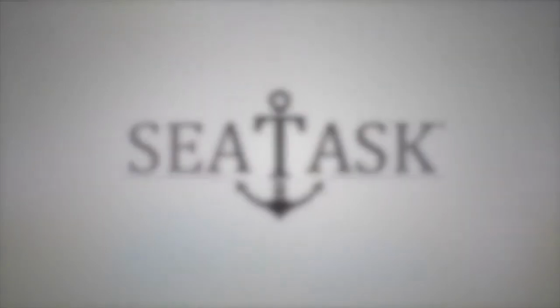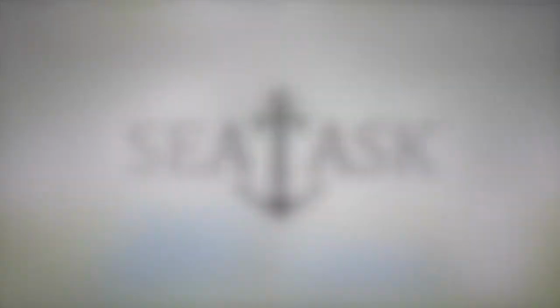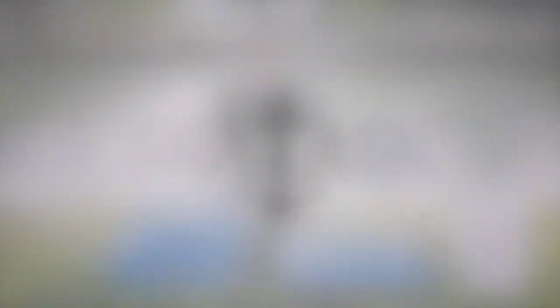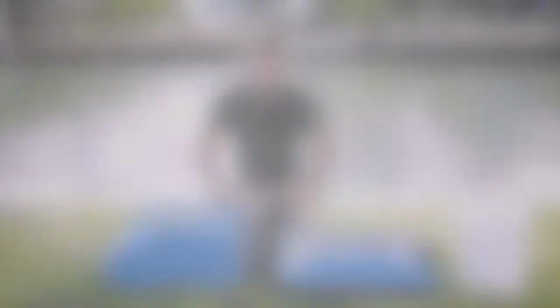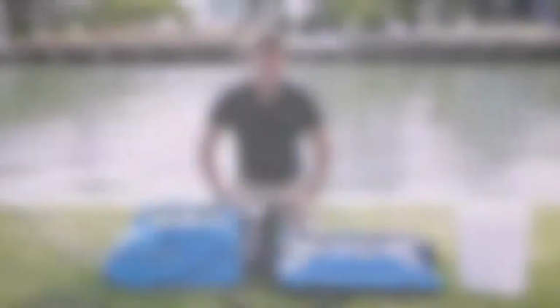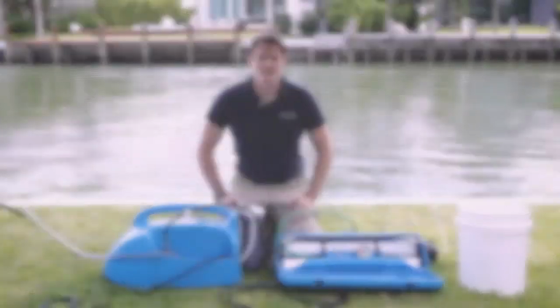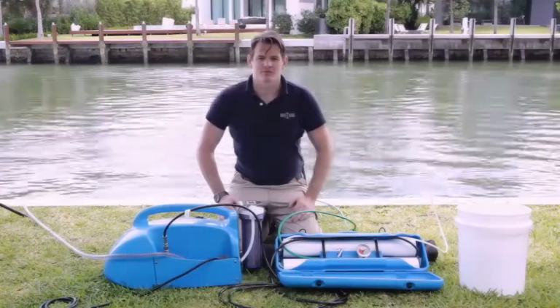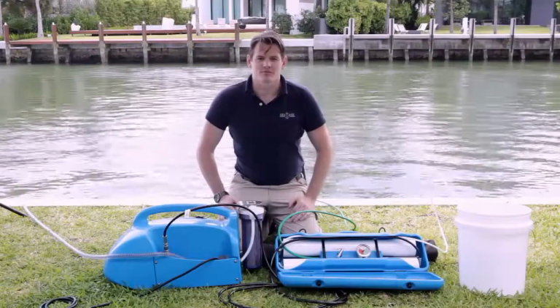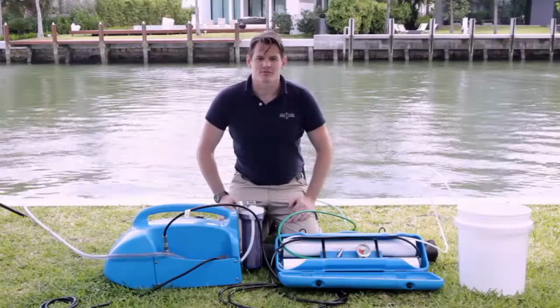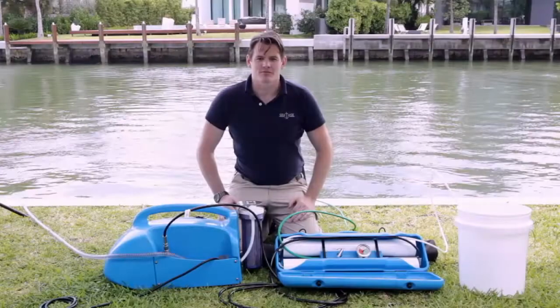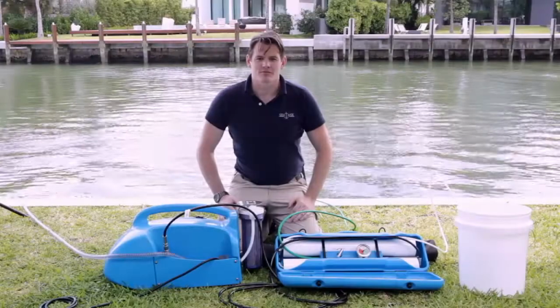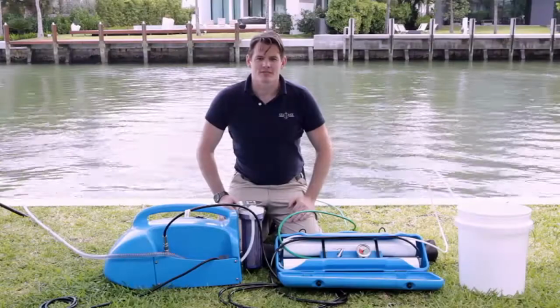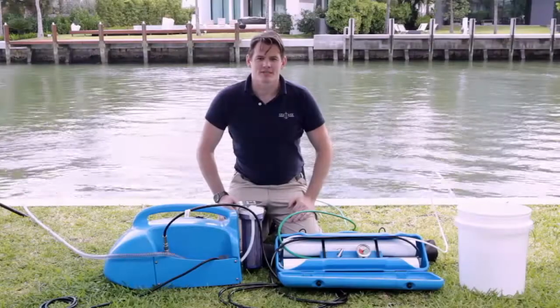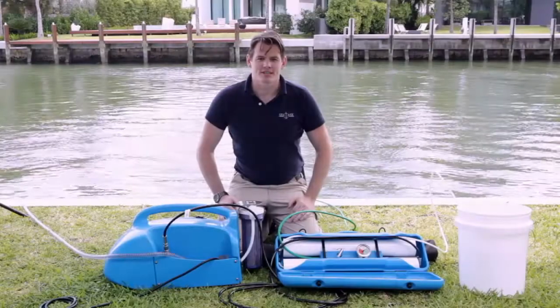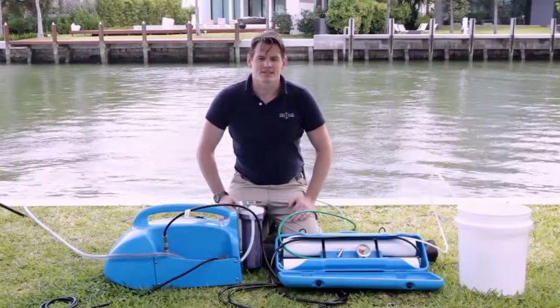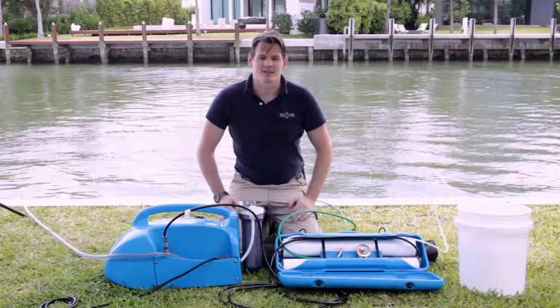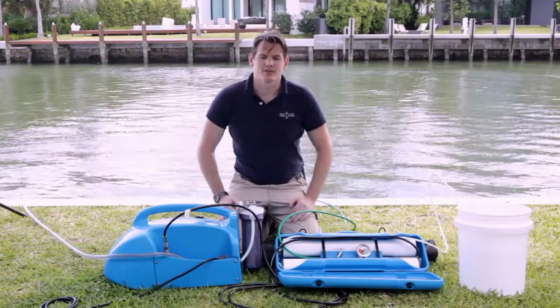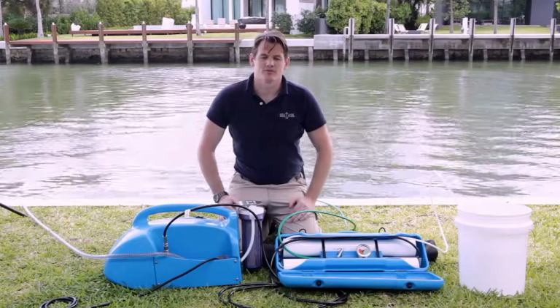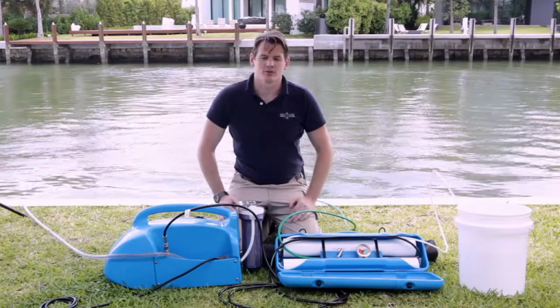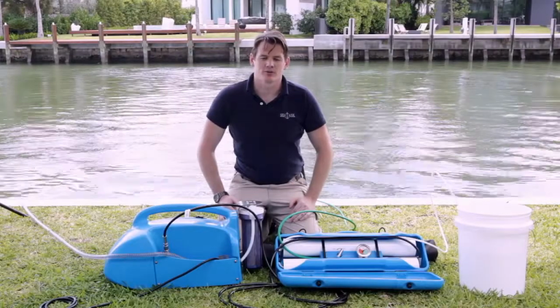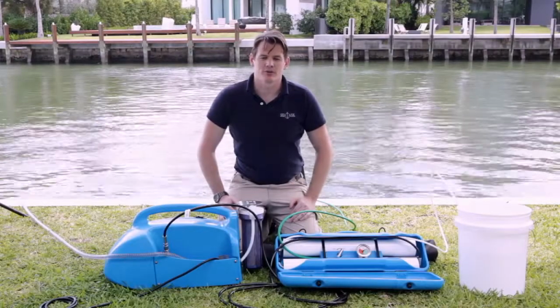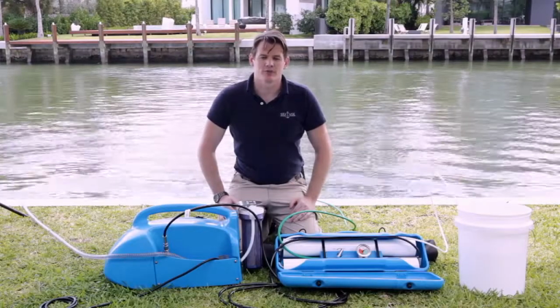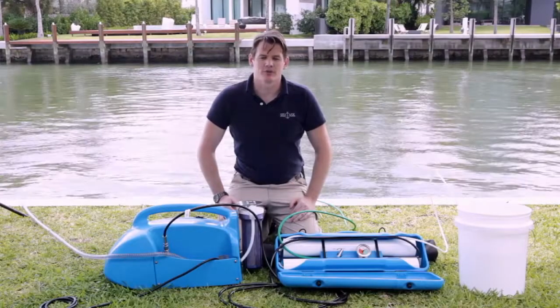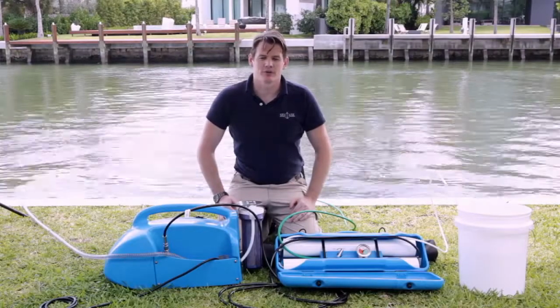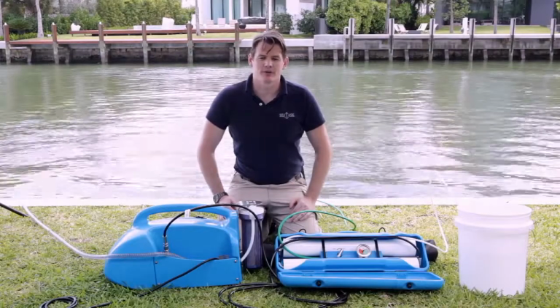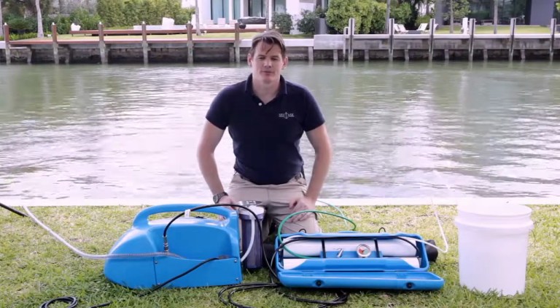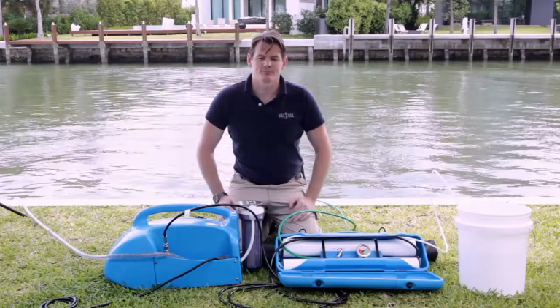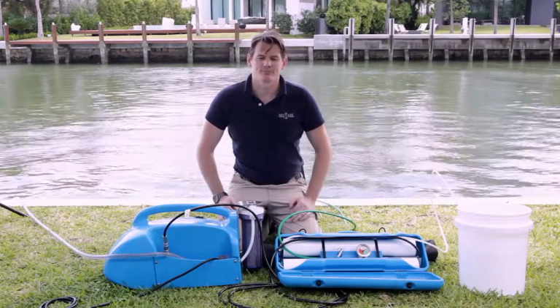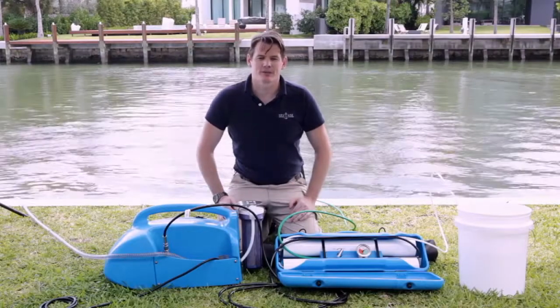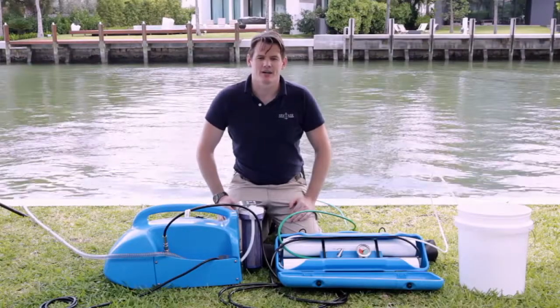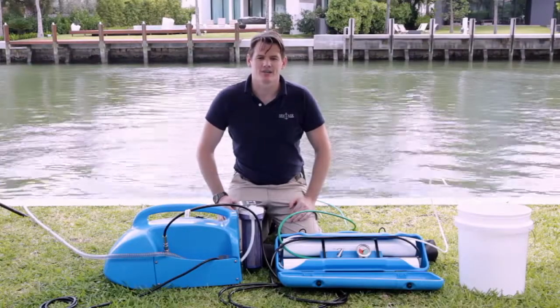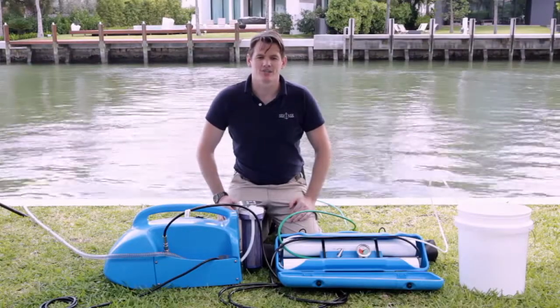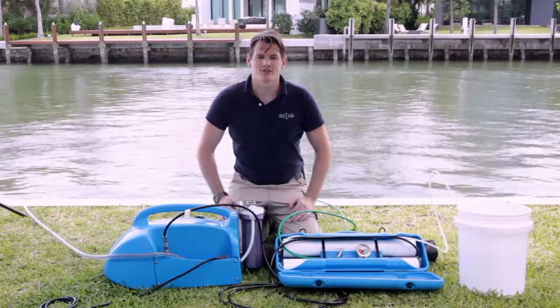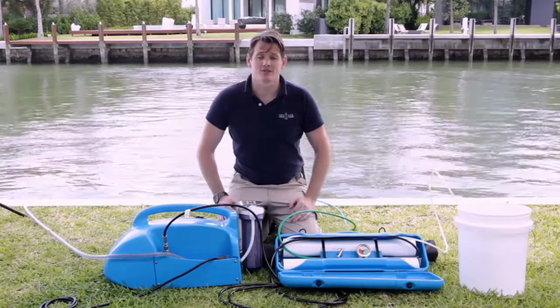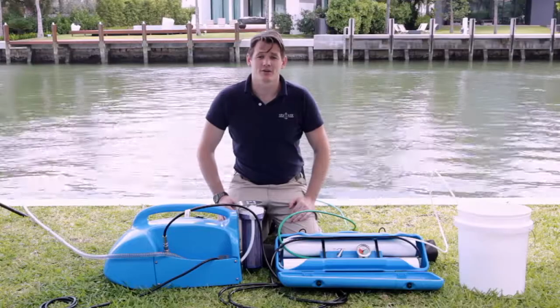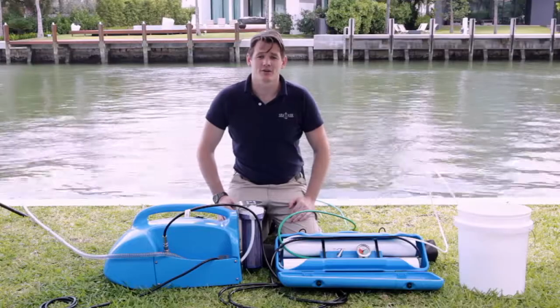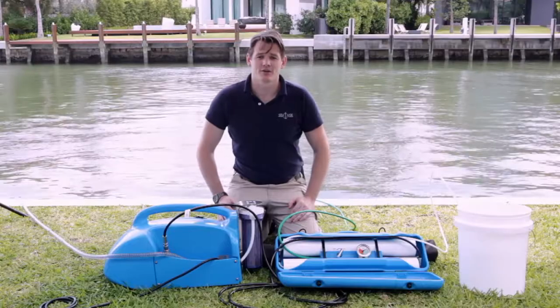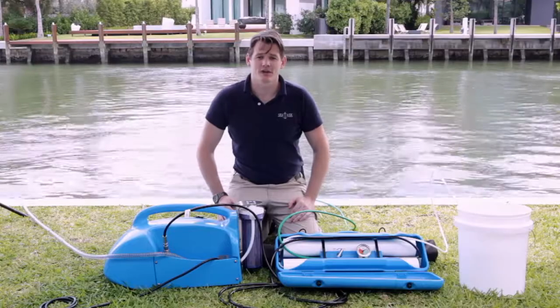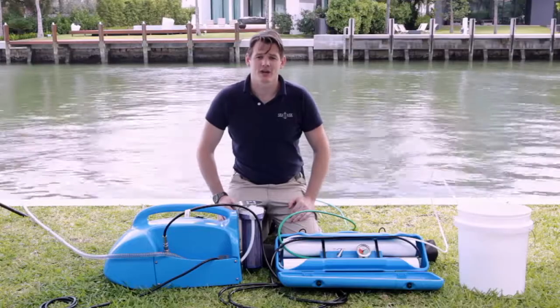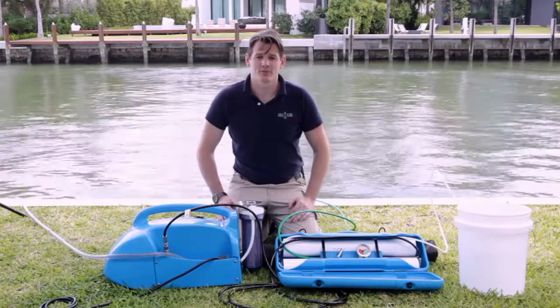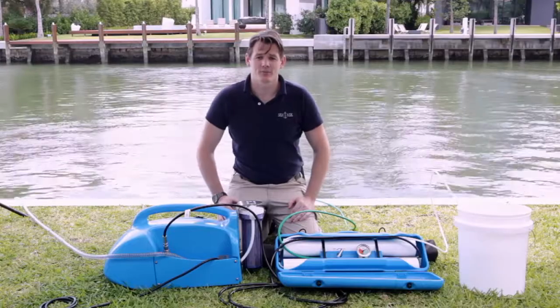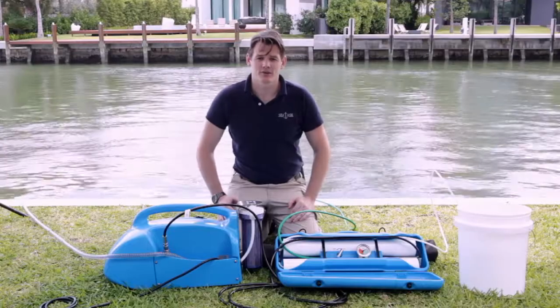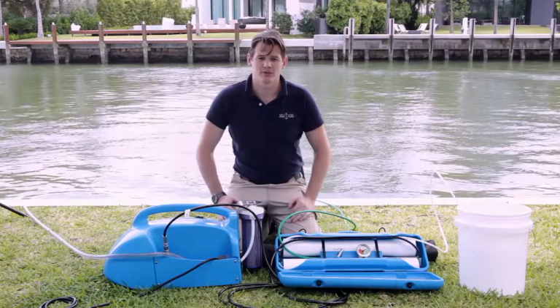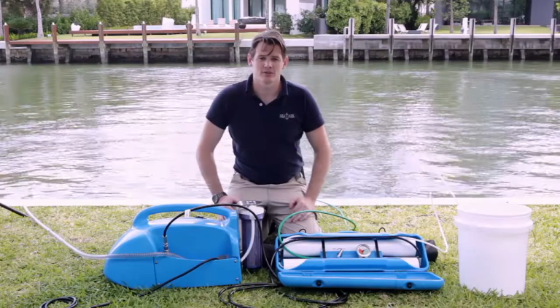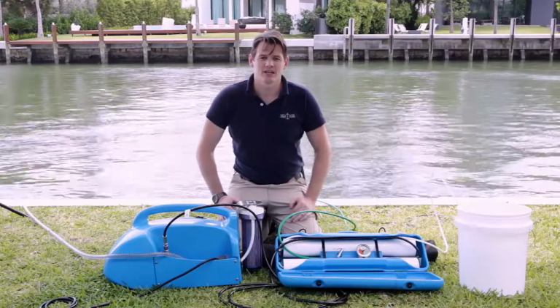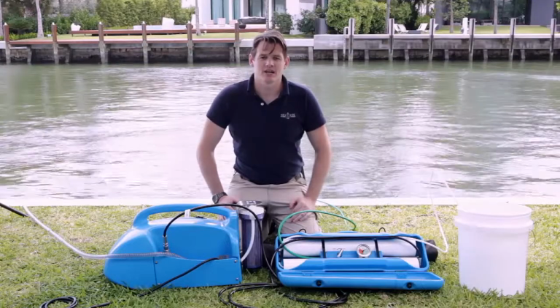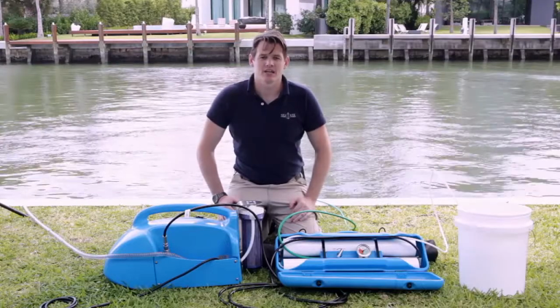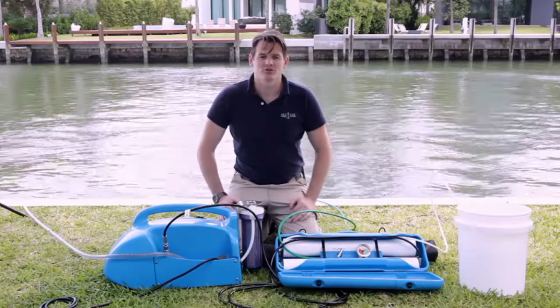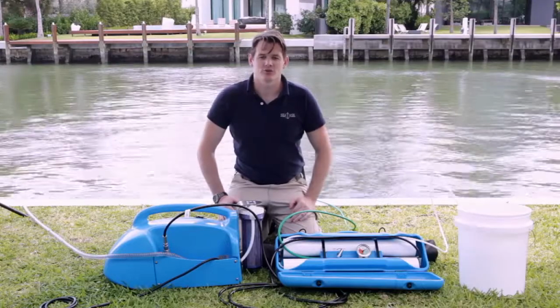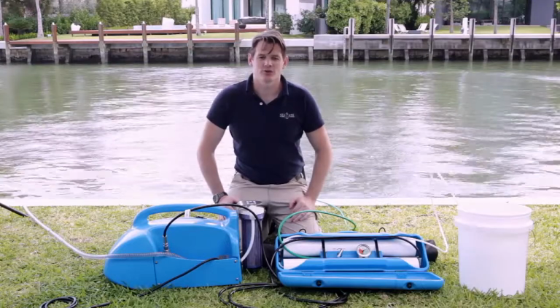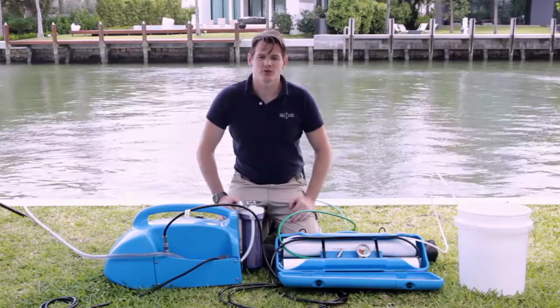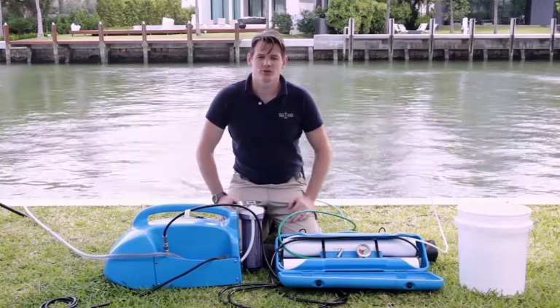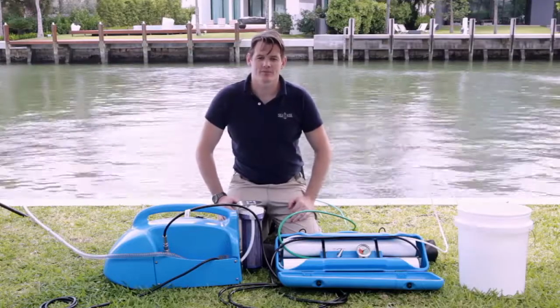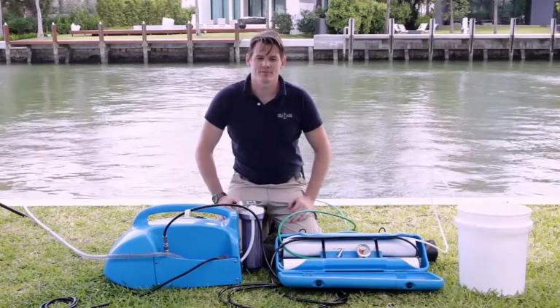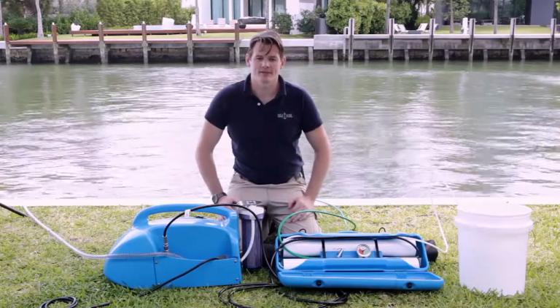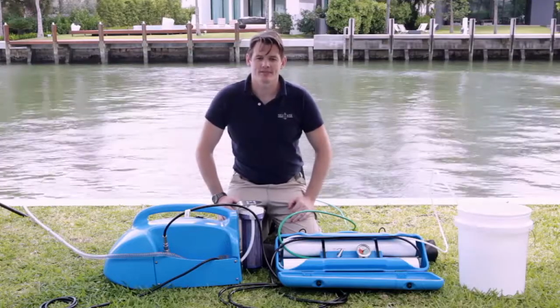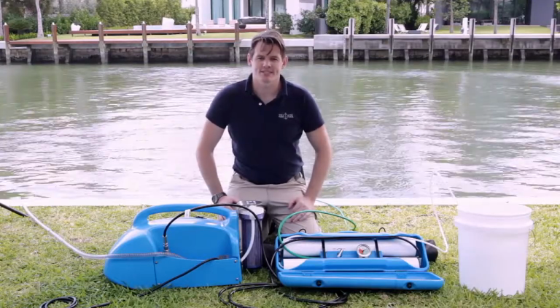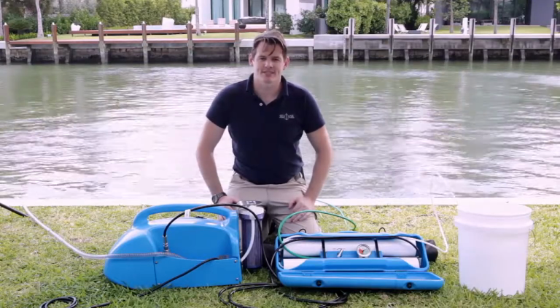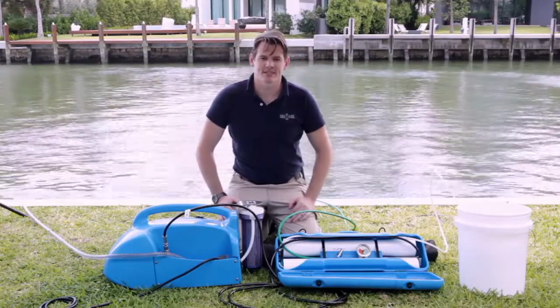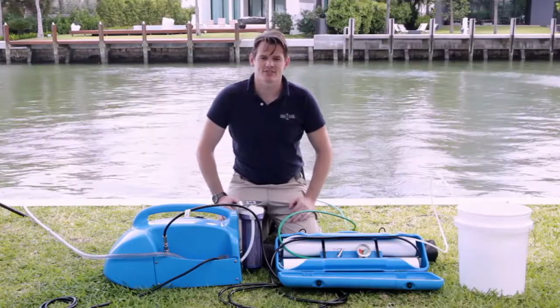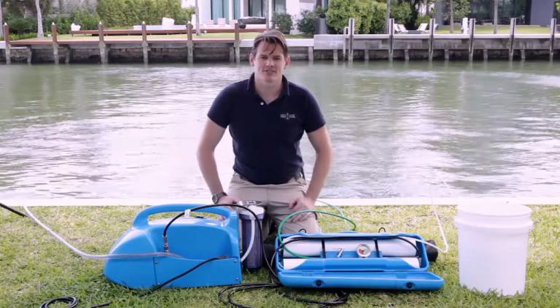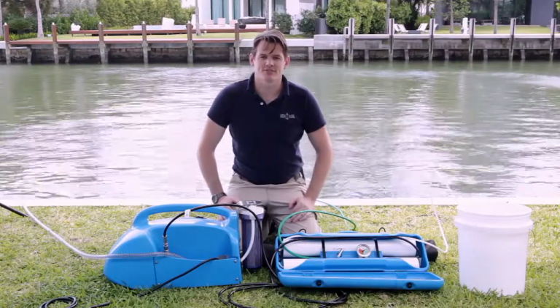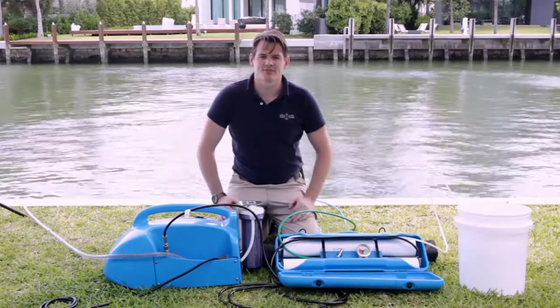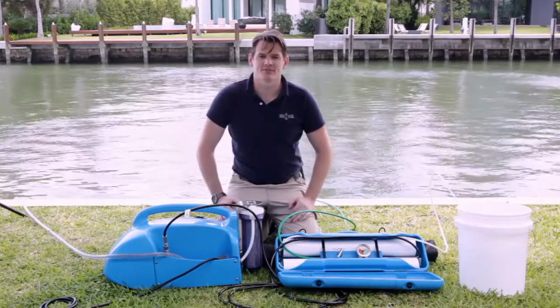Hi, my name is Chris from CTAS down here in Fort Lauderdale, Florida, and this is our video on how to pickle and store your Rayman desalination system.